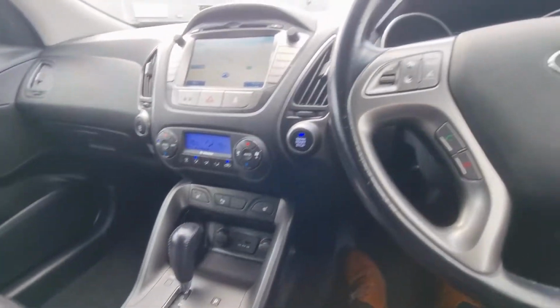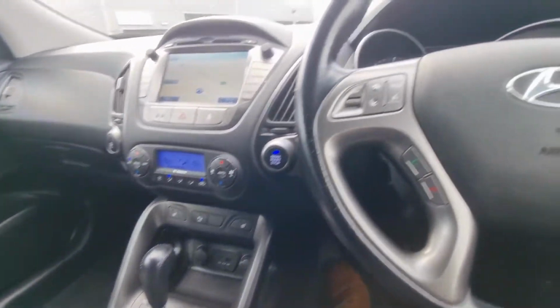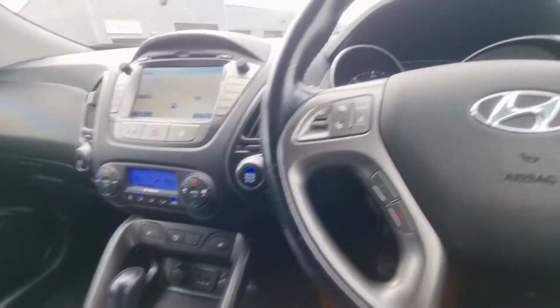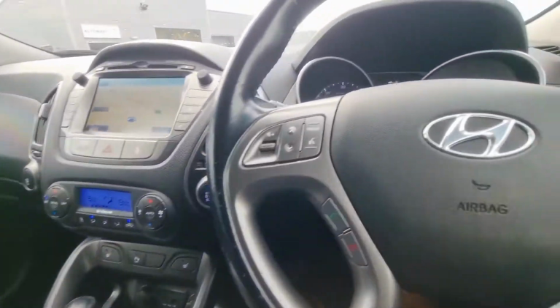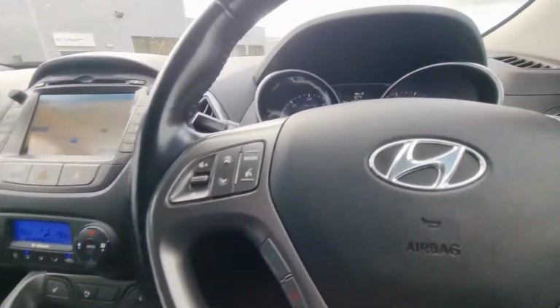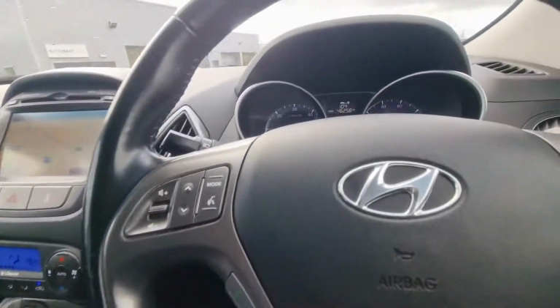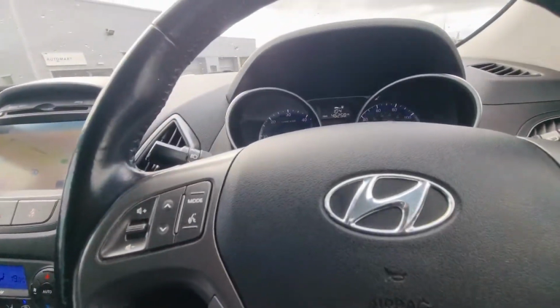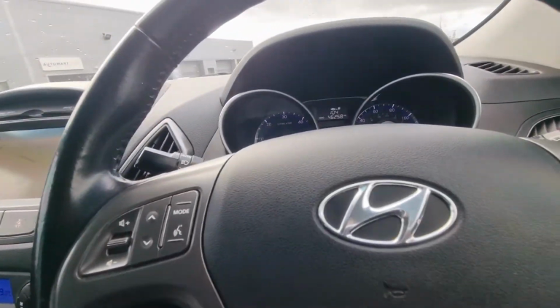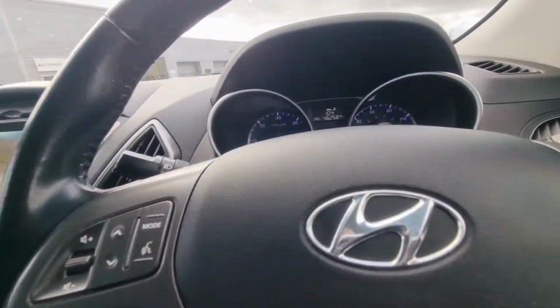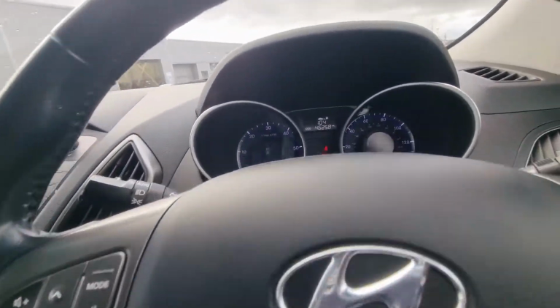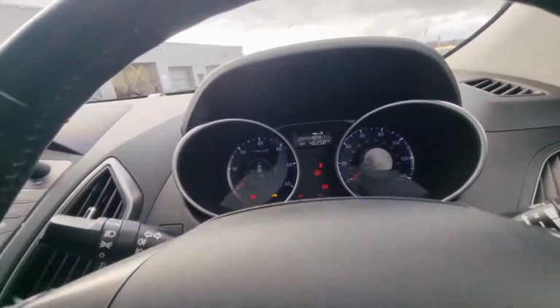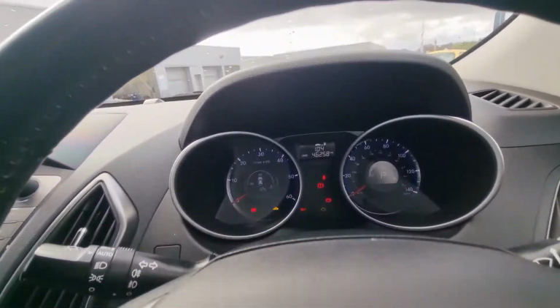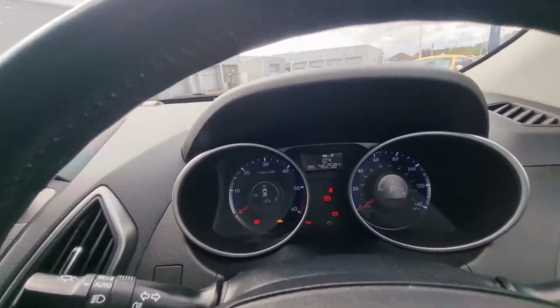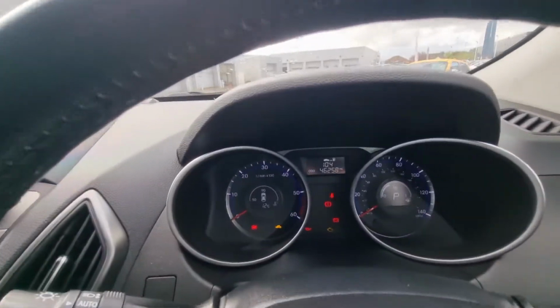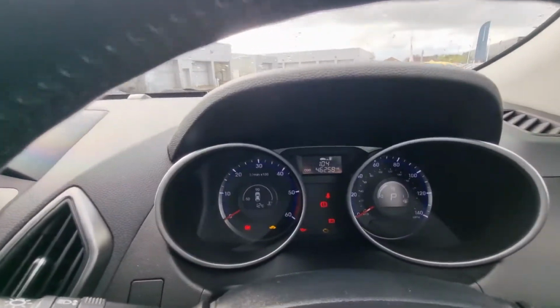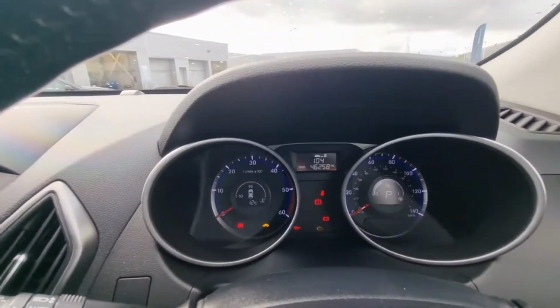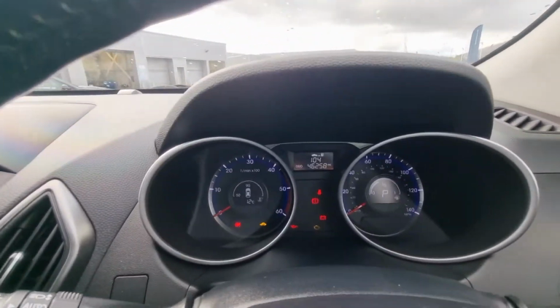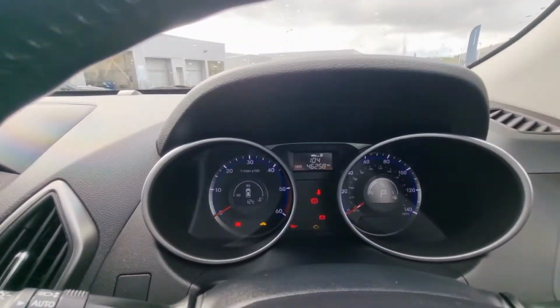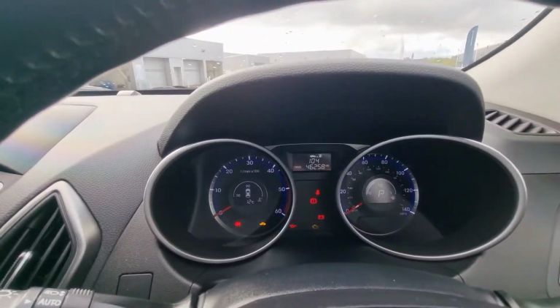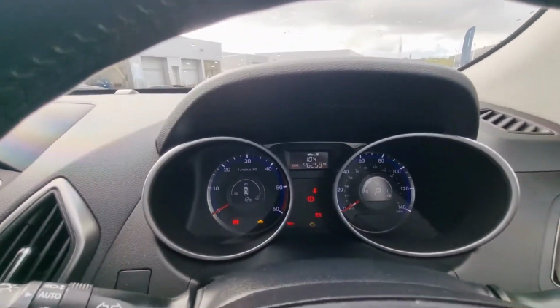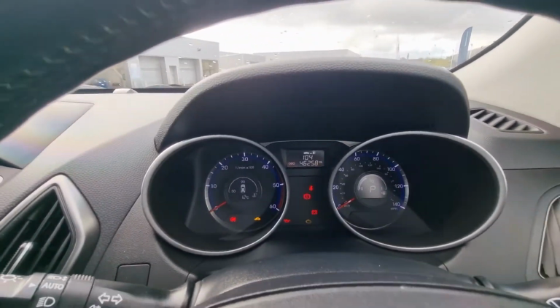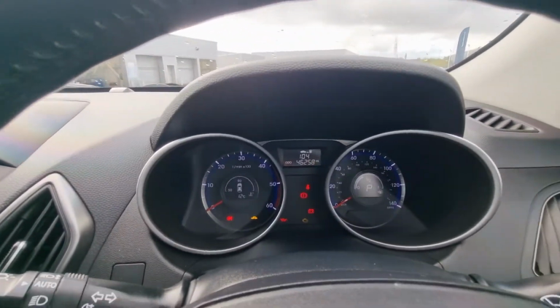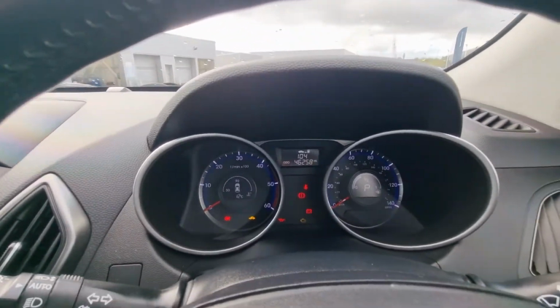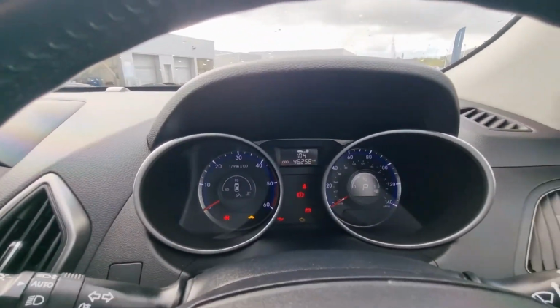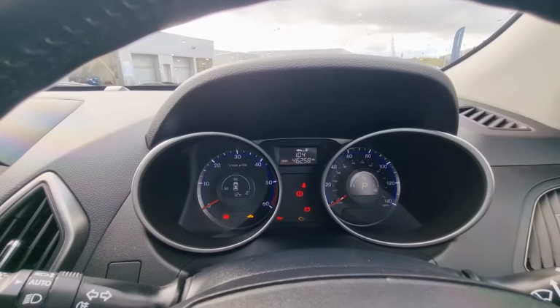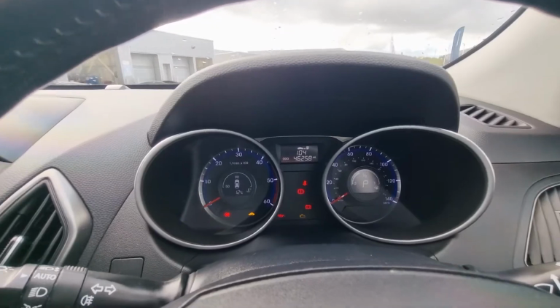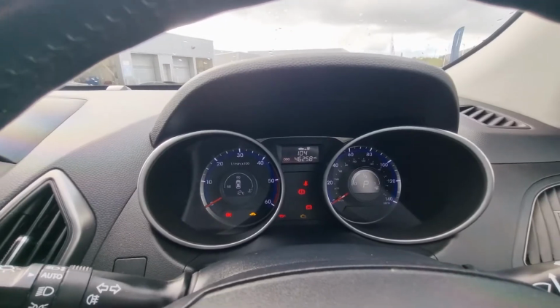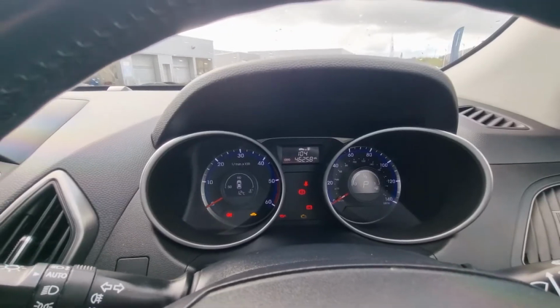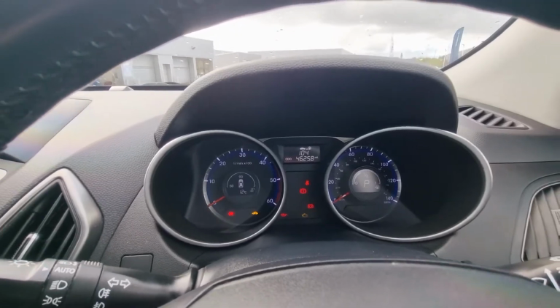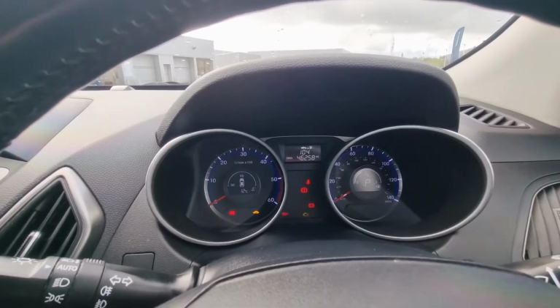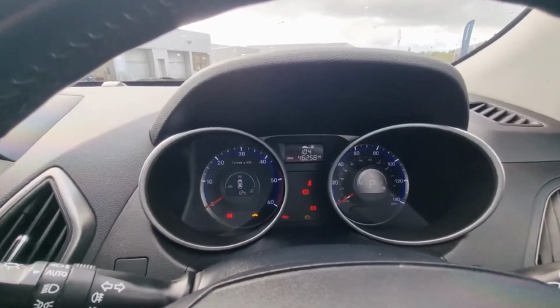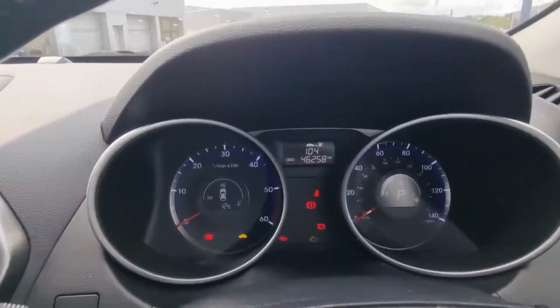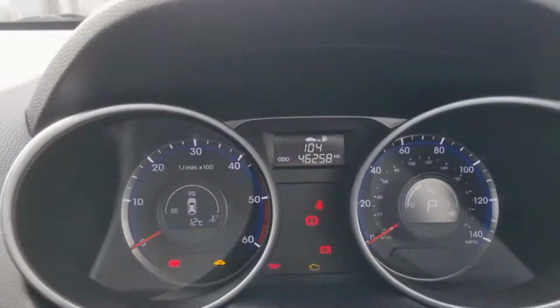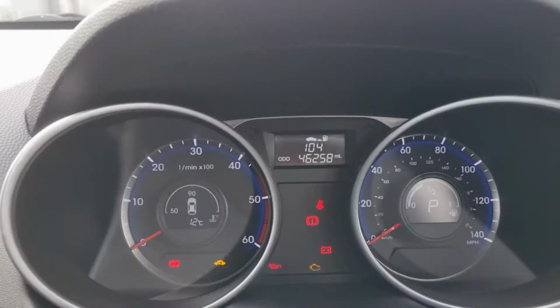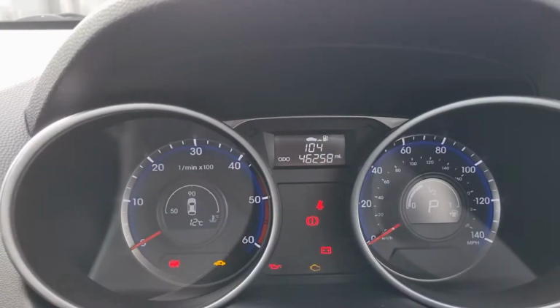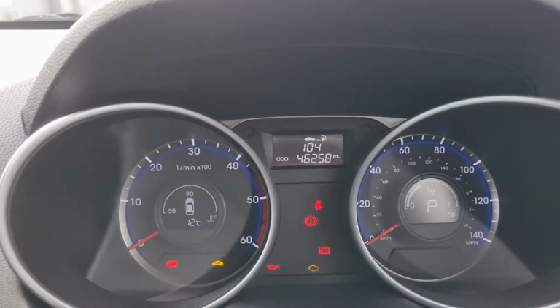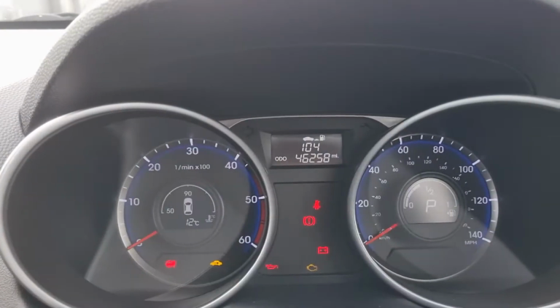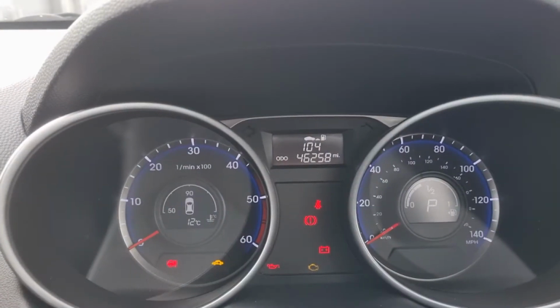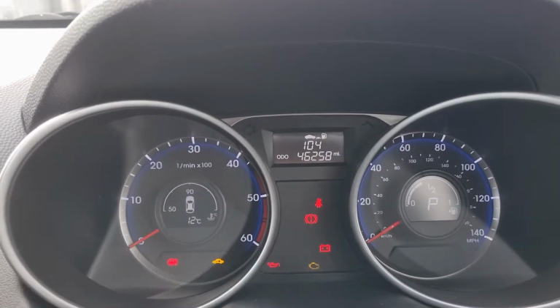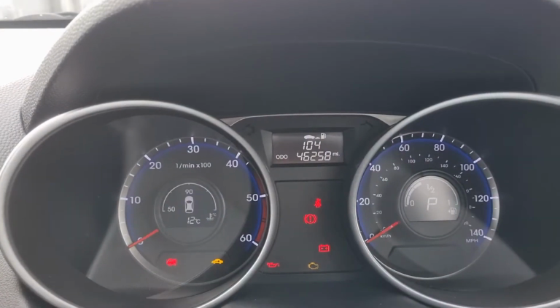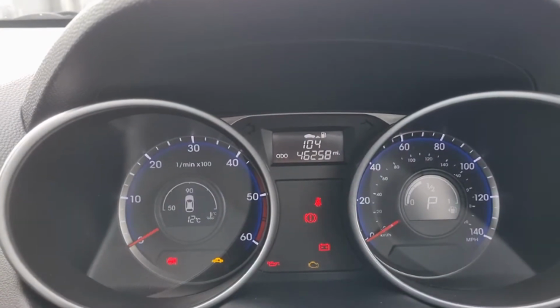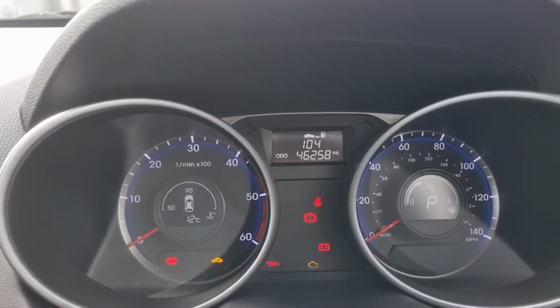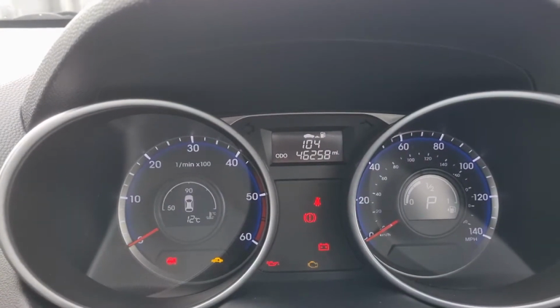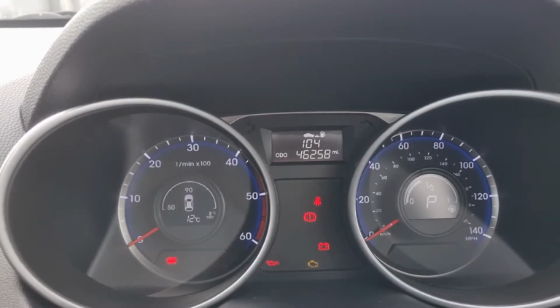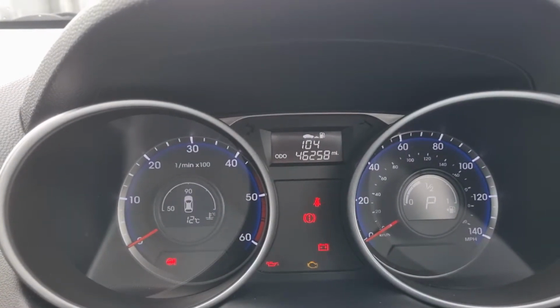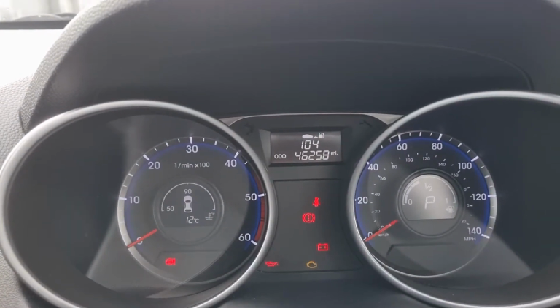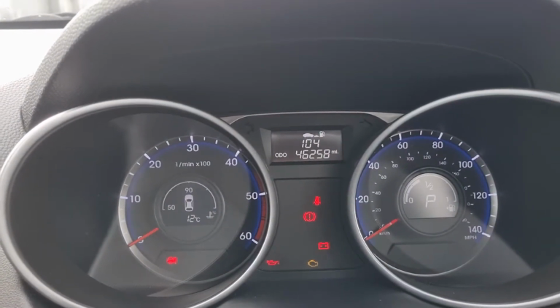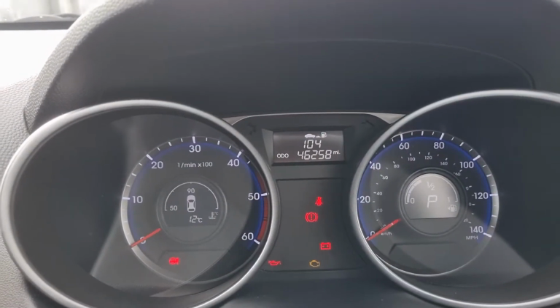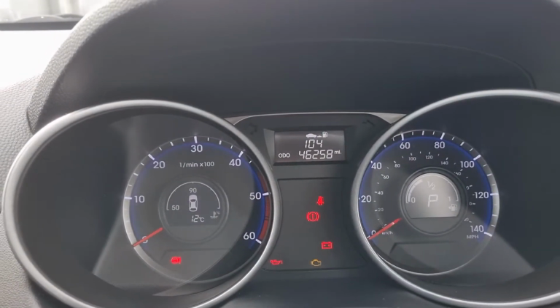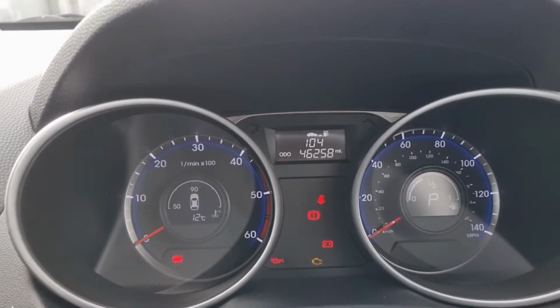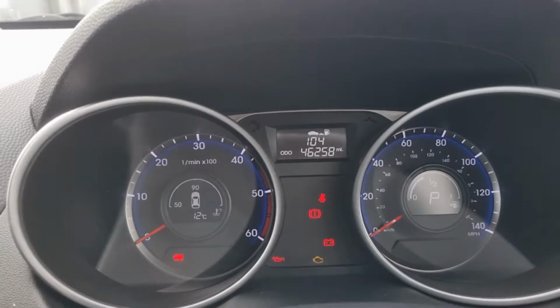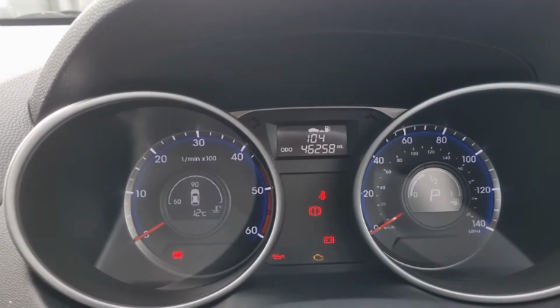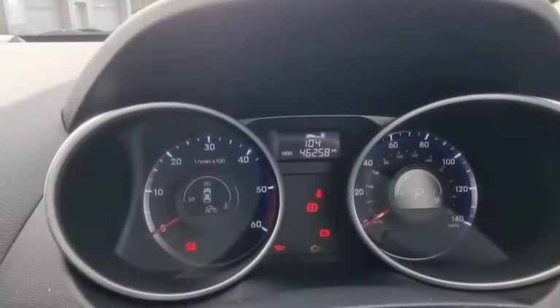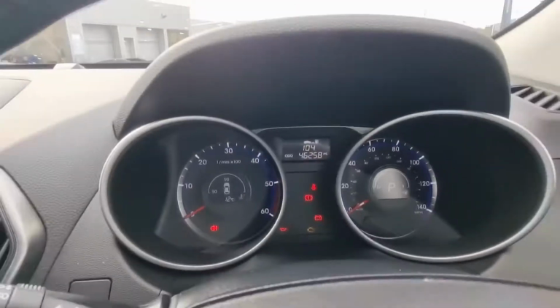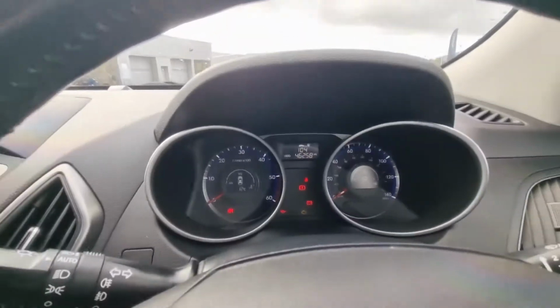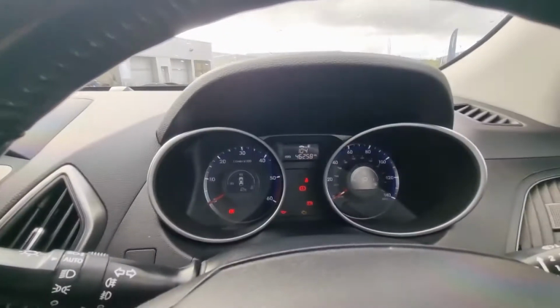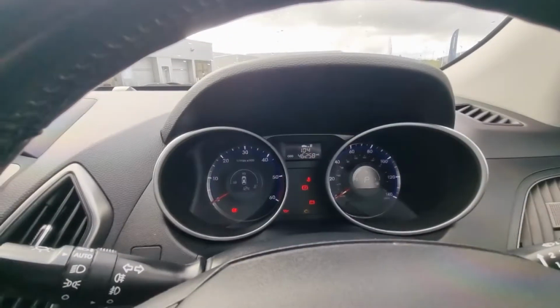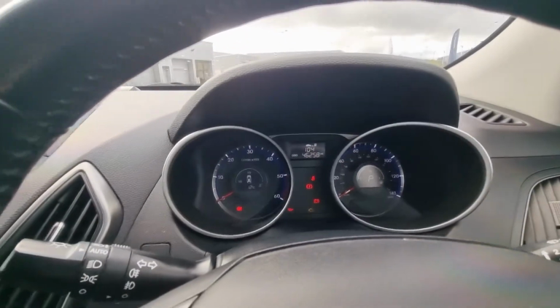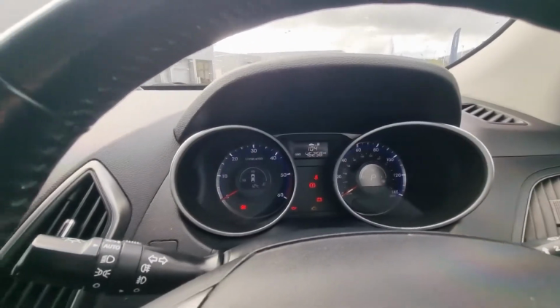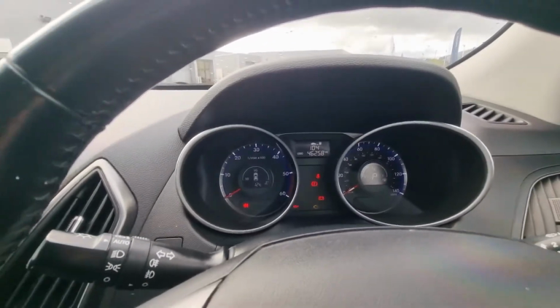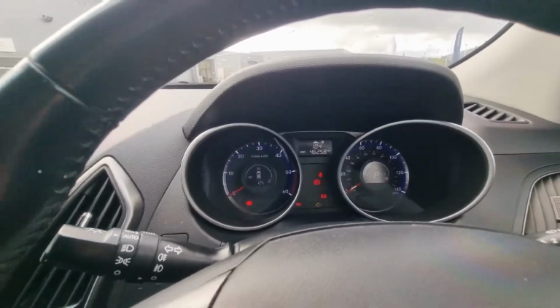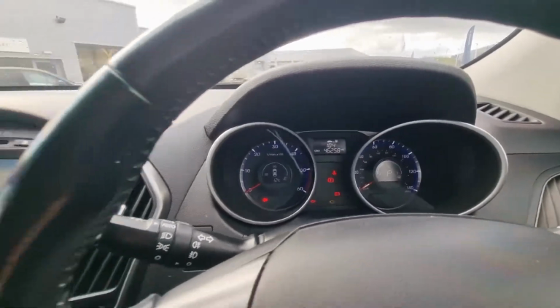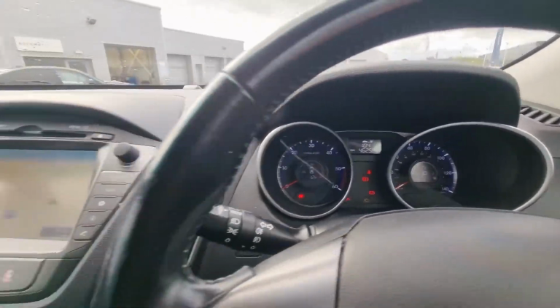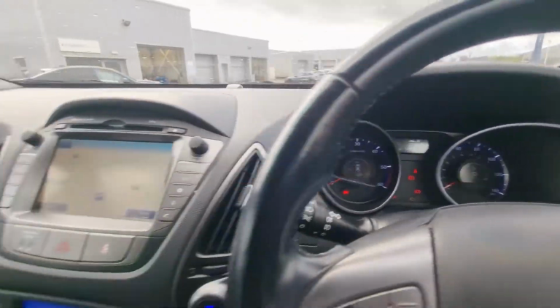The car as it stands is currently covered, if you can just see that there, 46,258 miles.